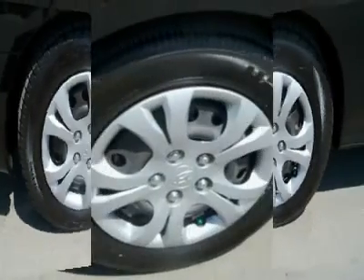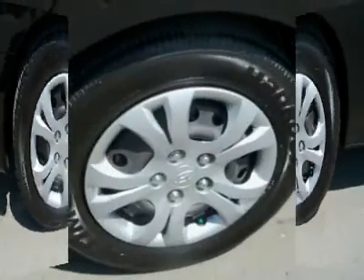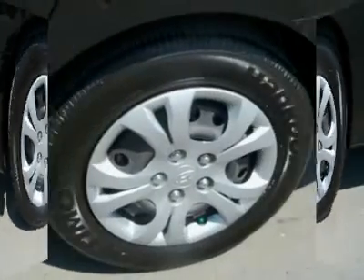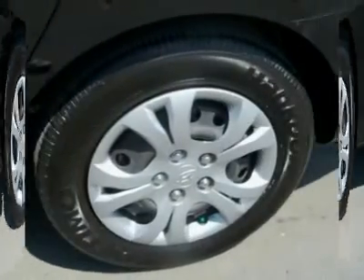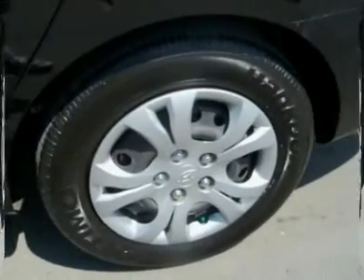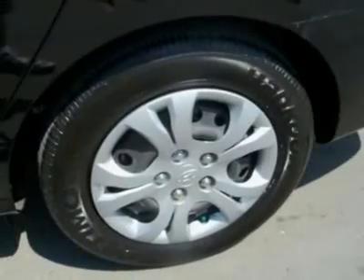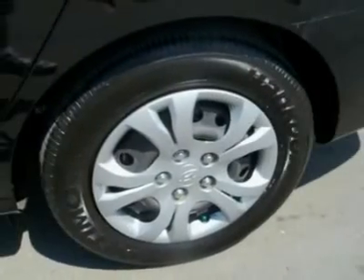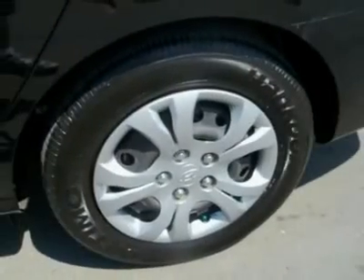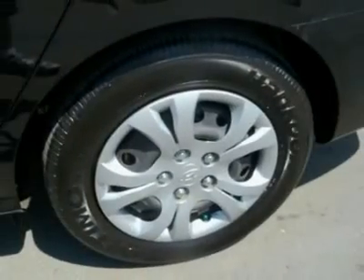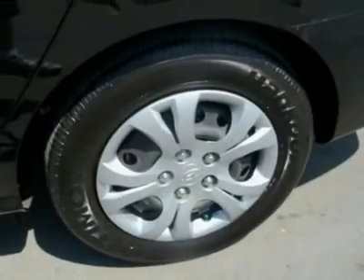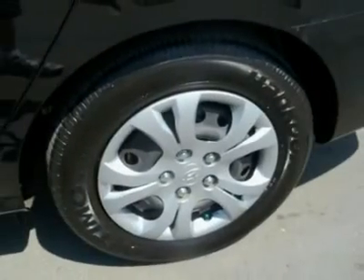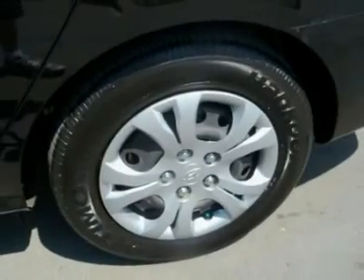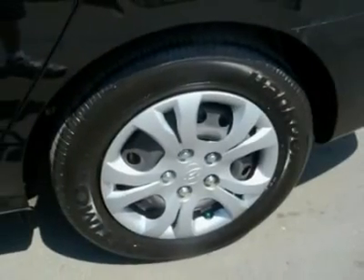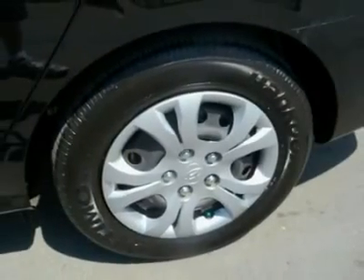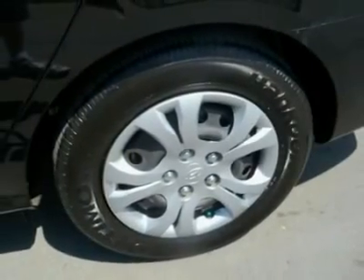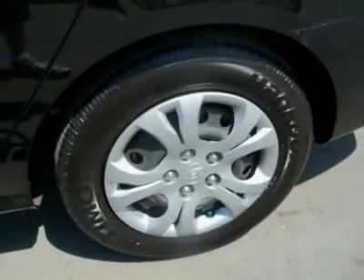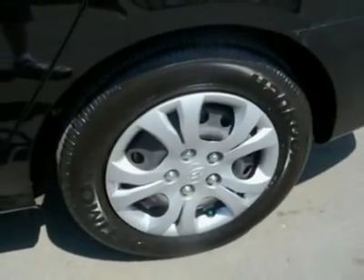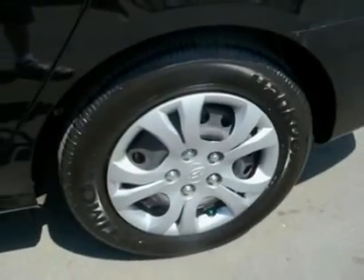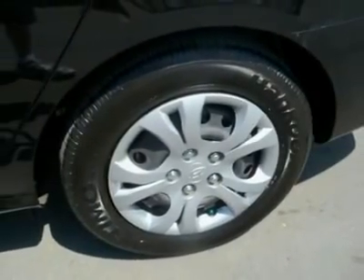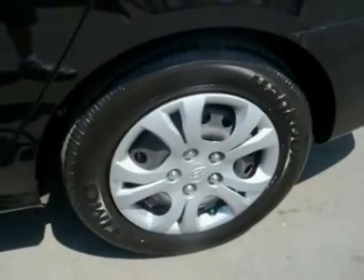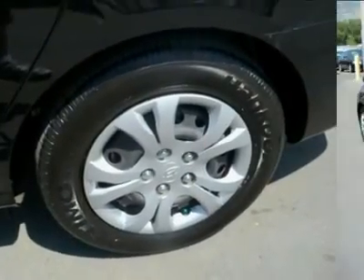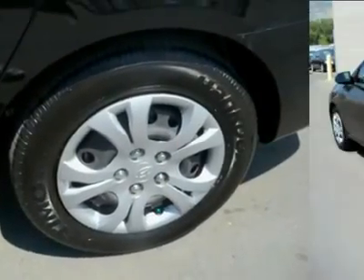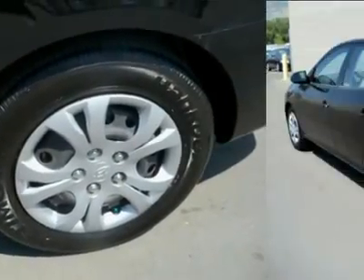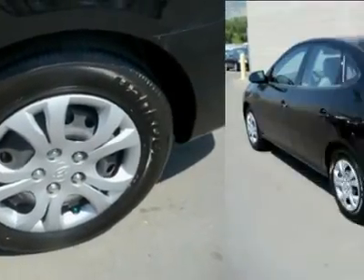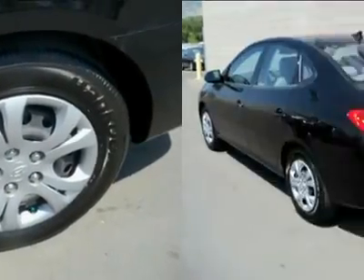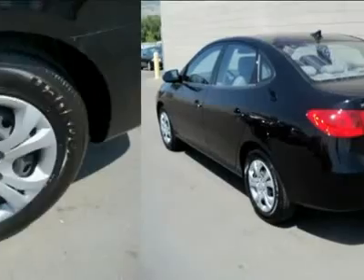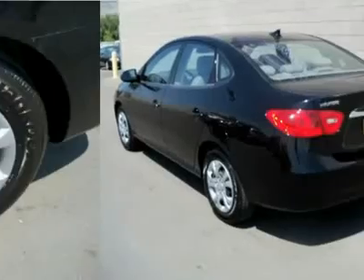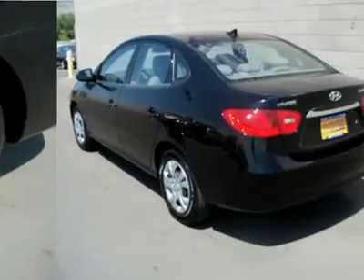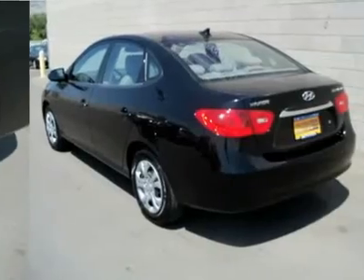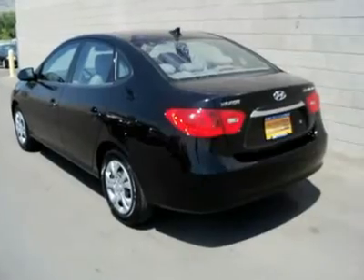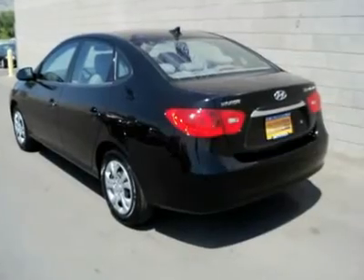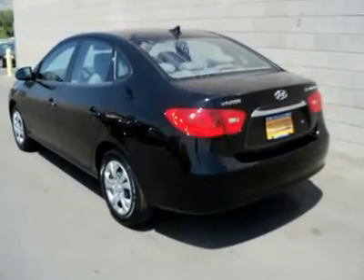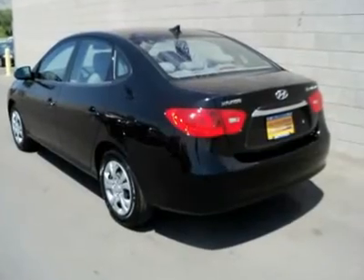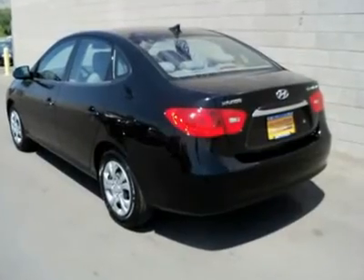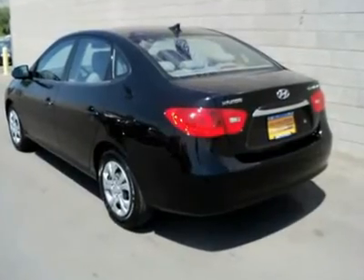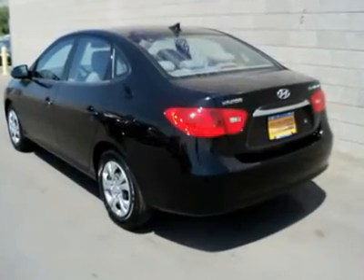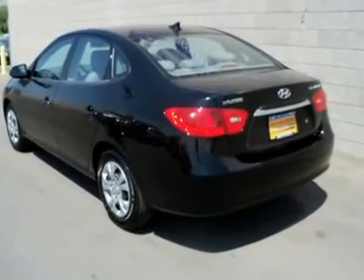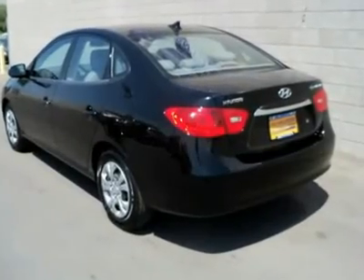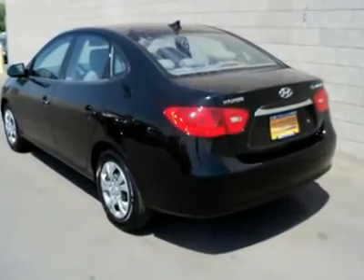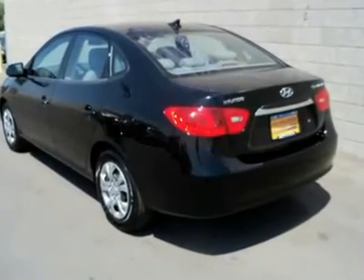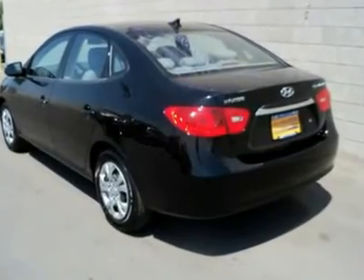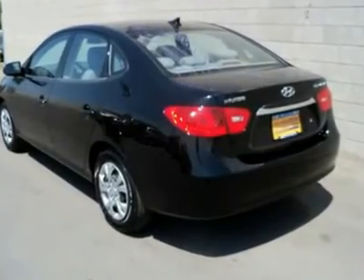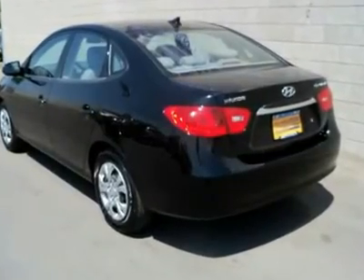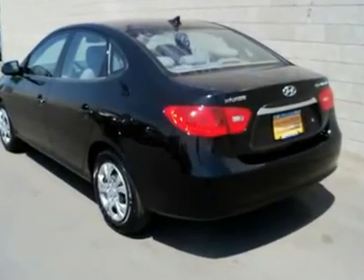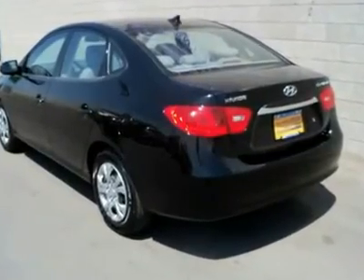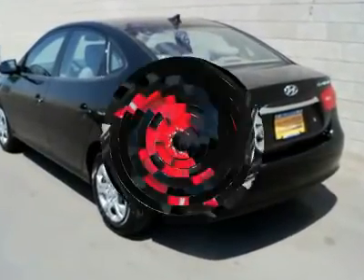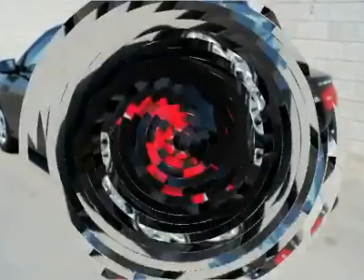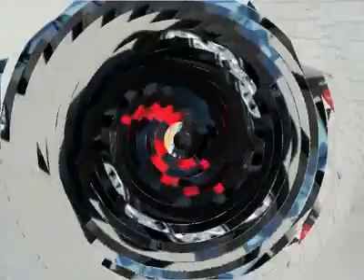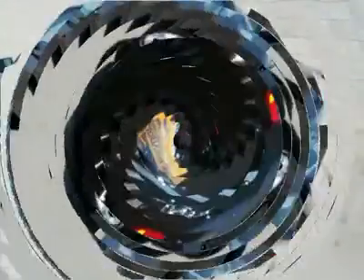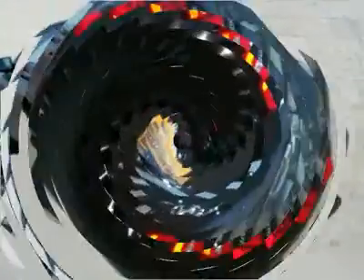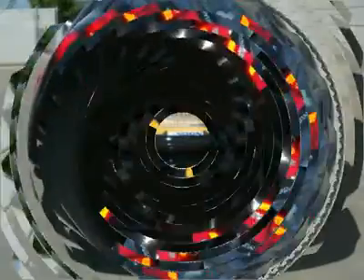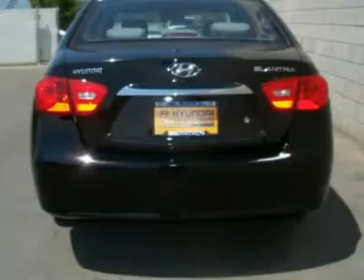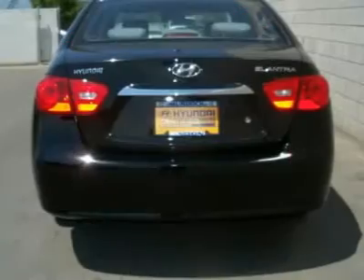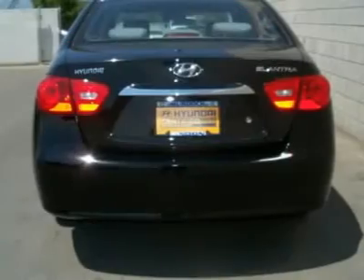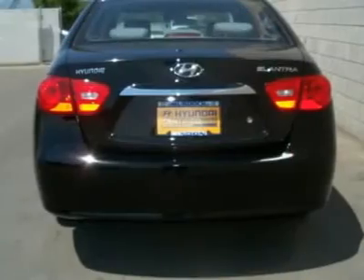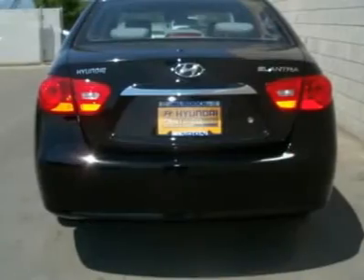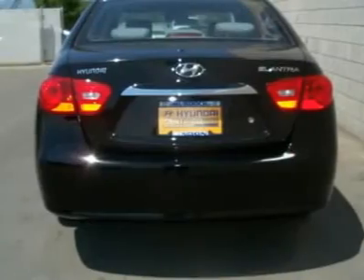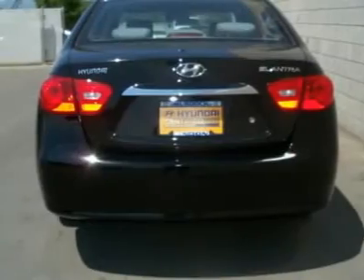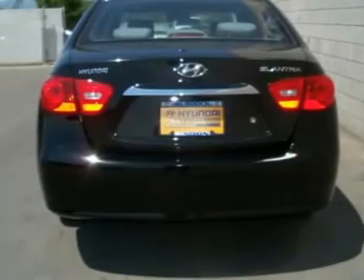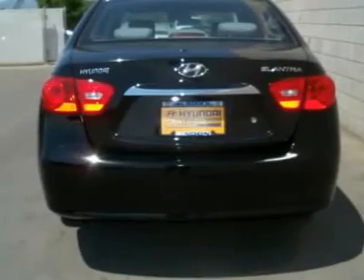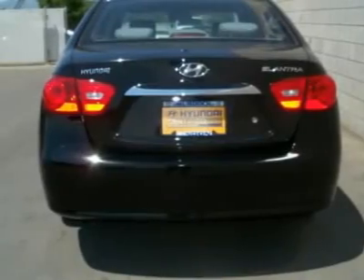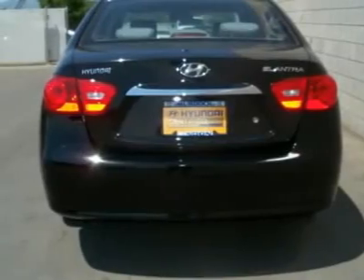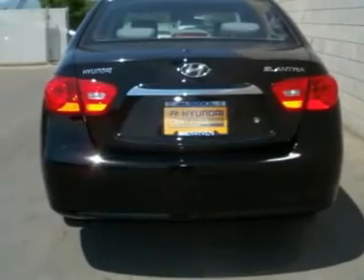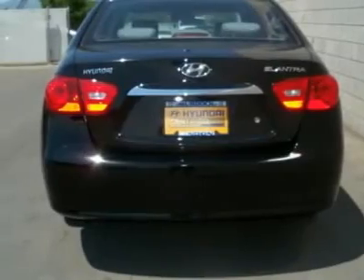How do you beat the price at the pump? Just try this fuel-efficient 2010 Hyundai Elantra on for size — that's how.